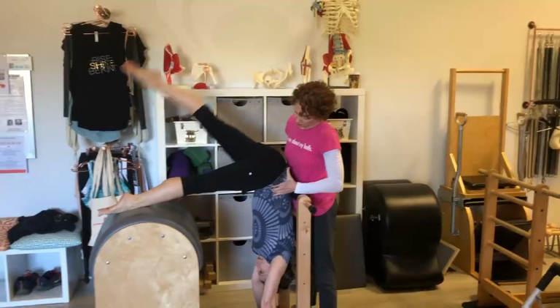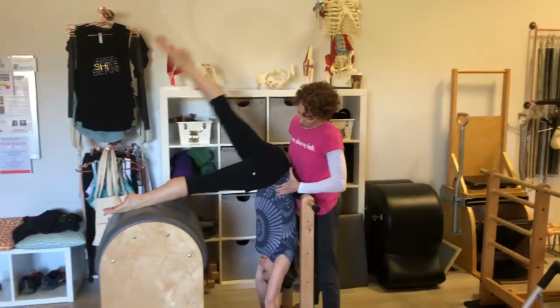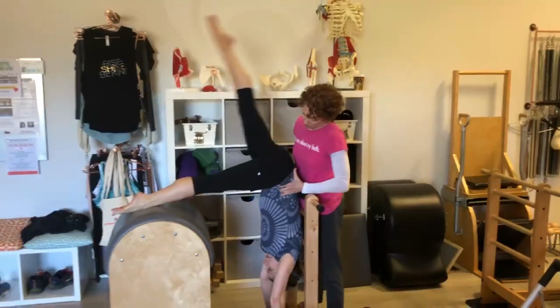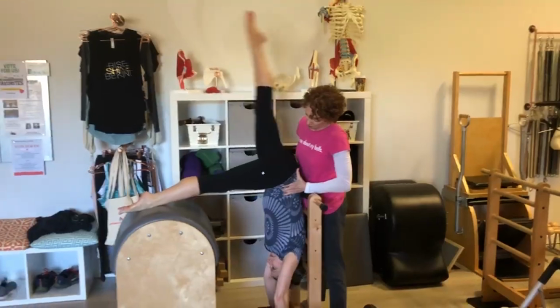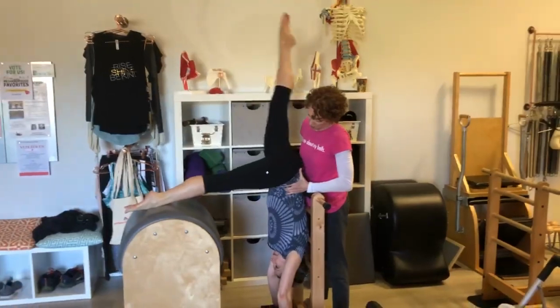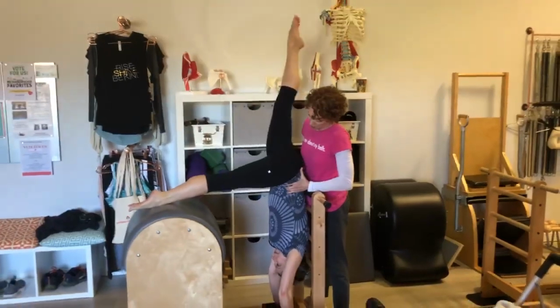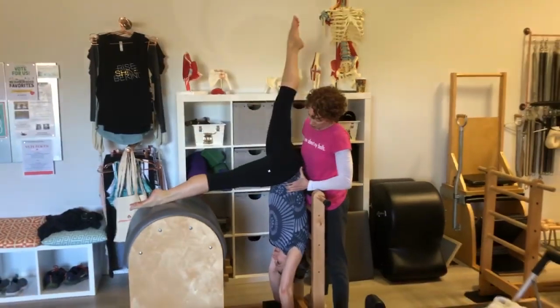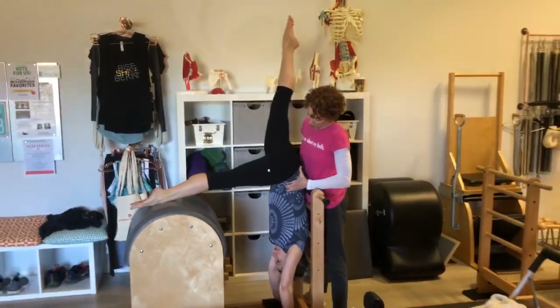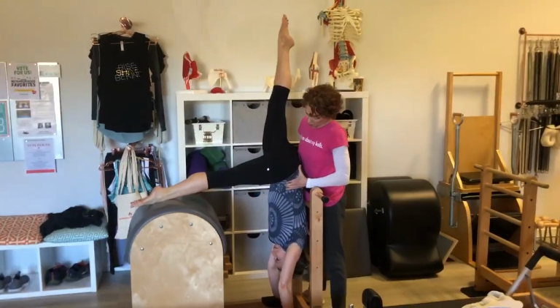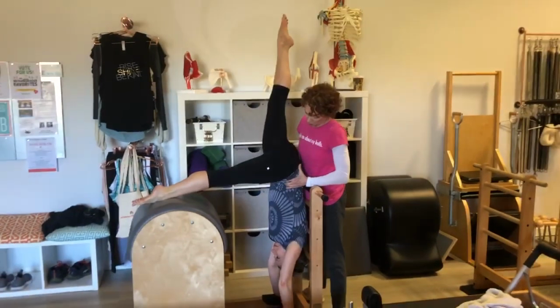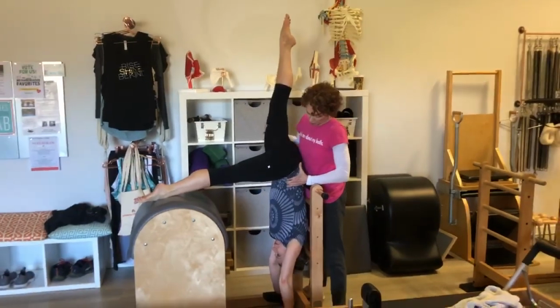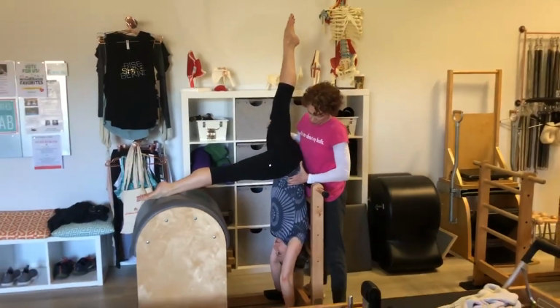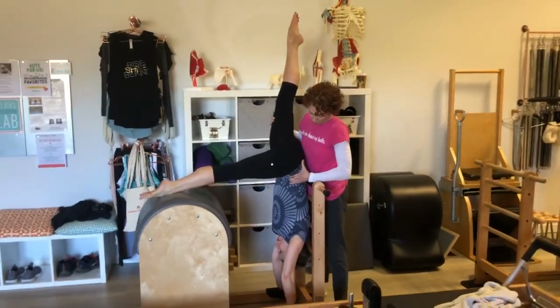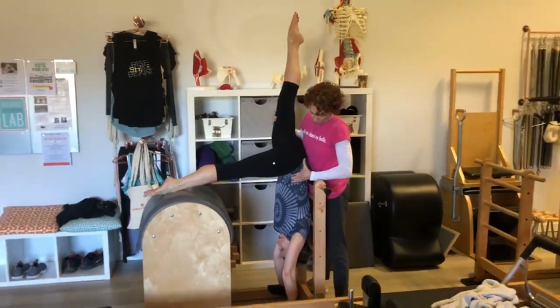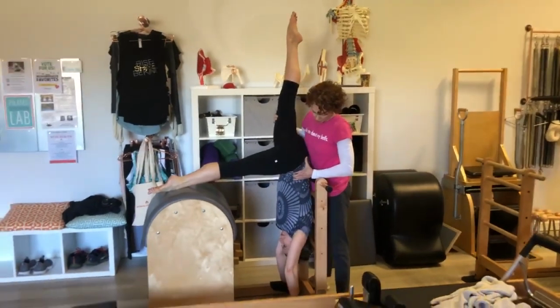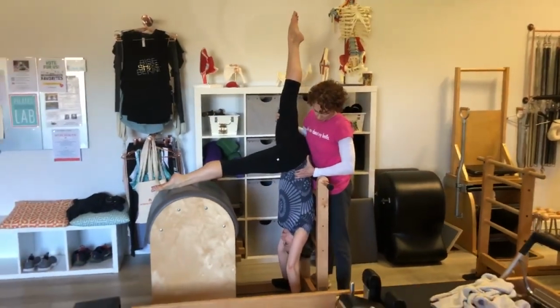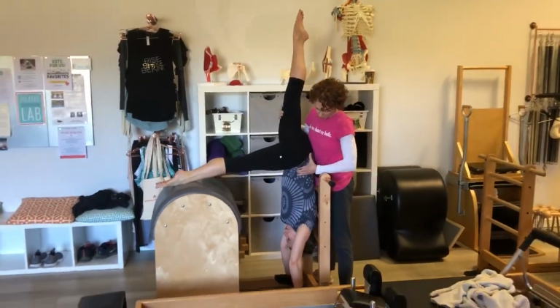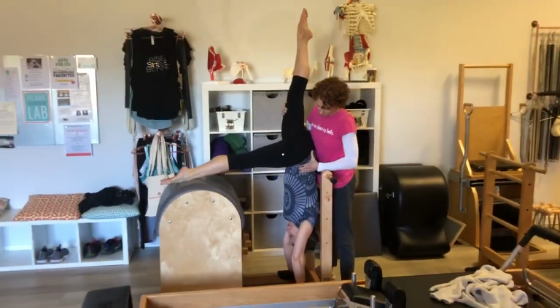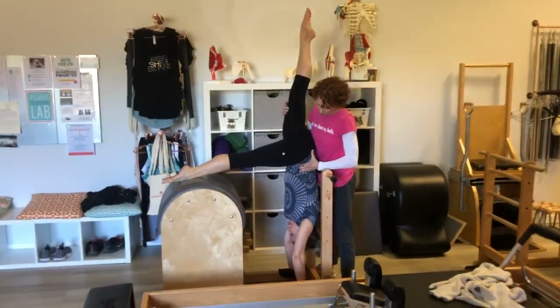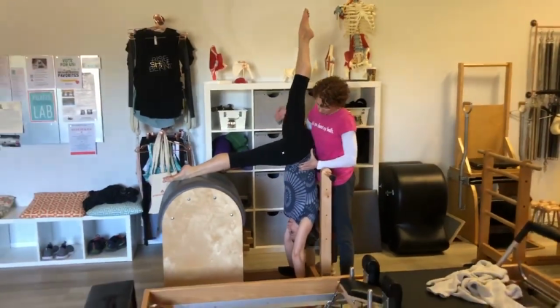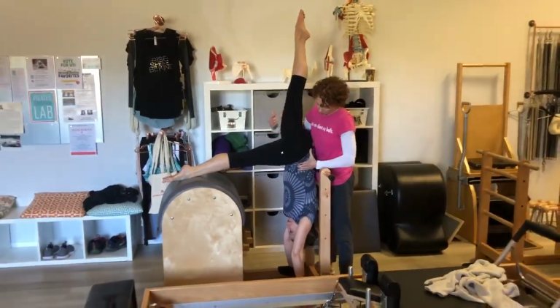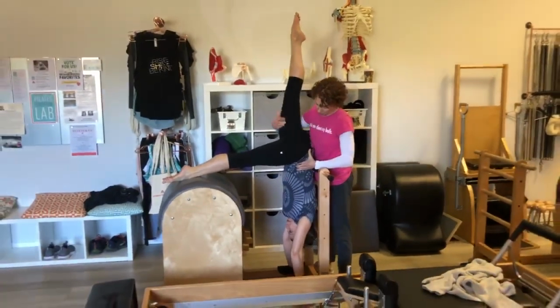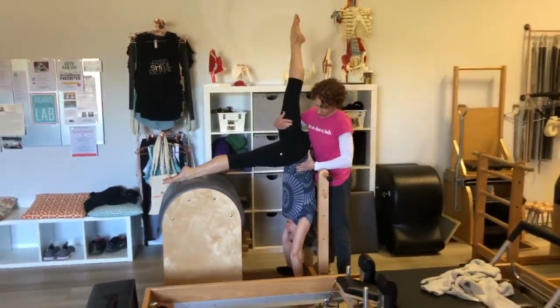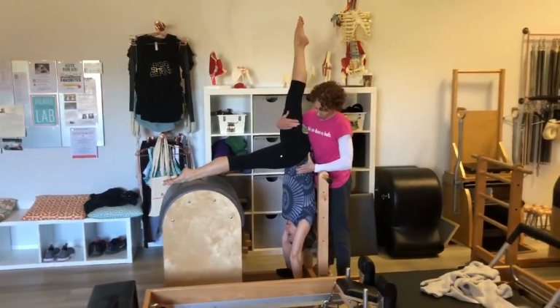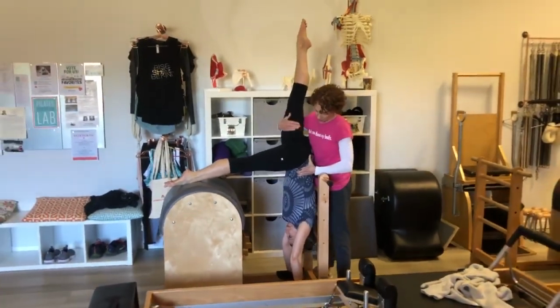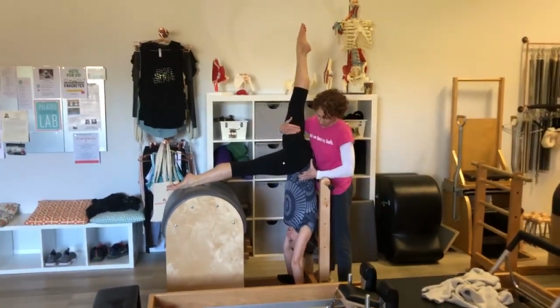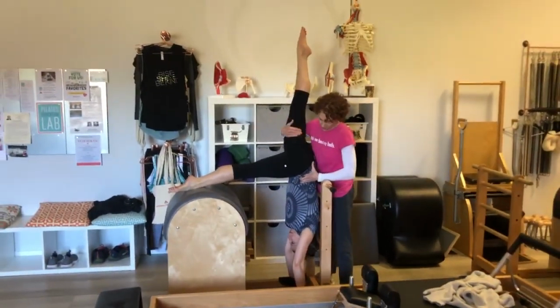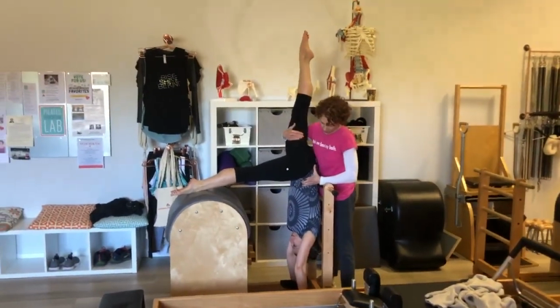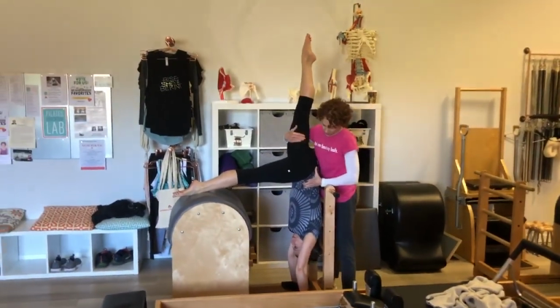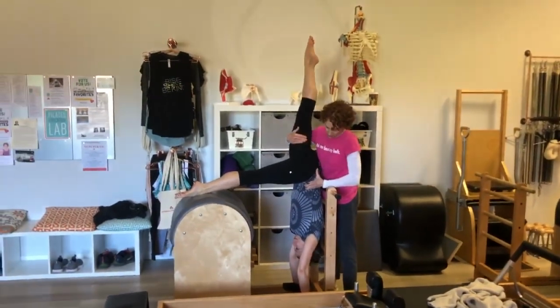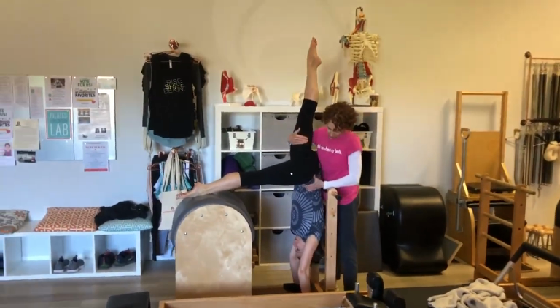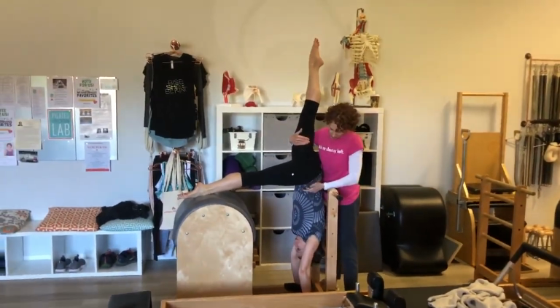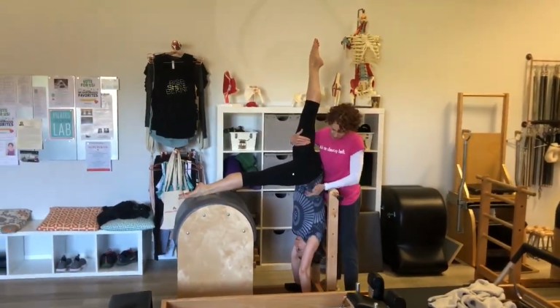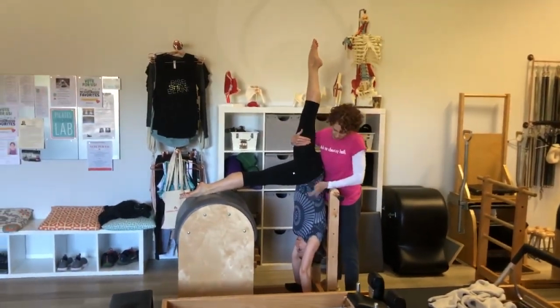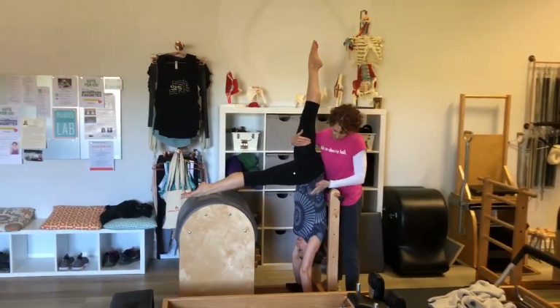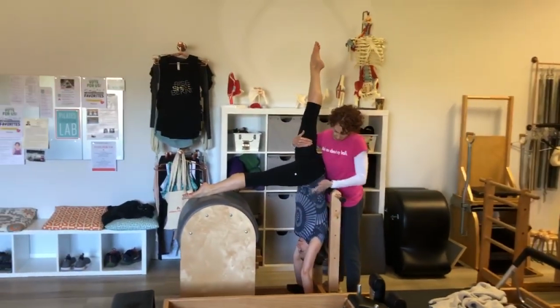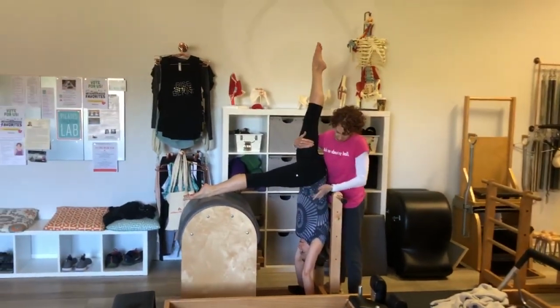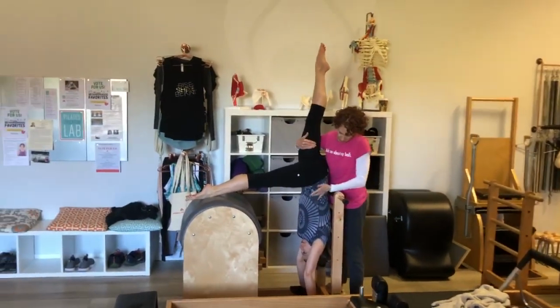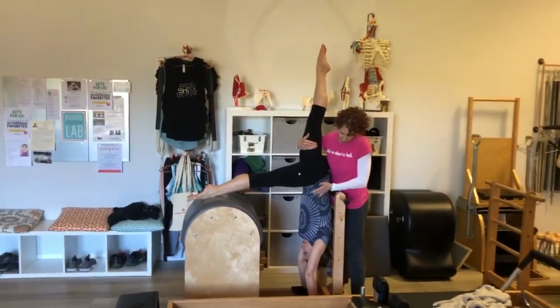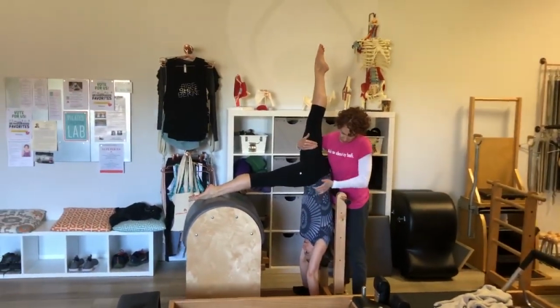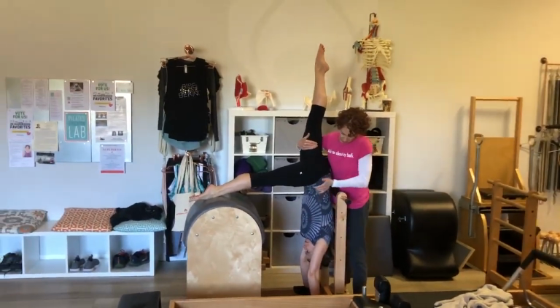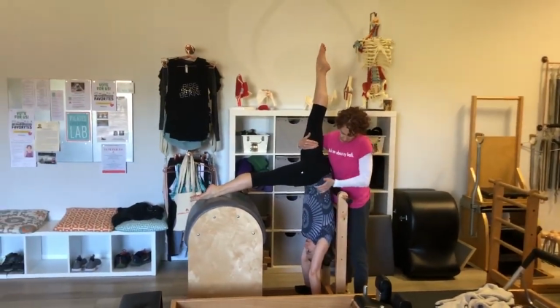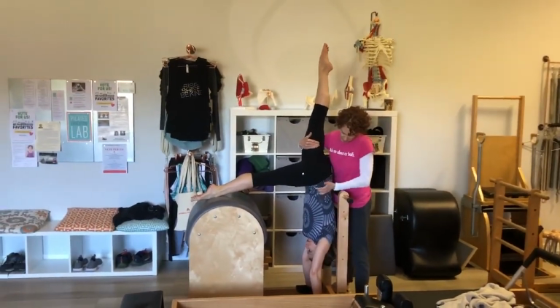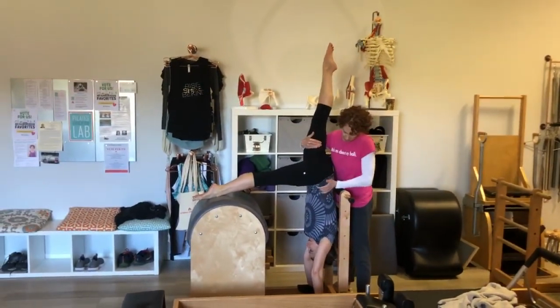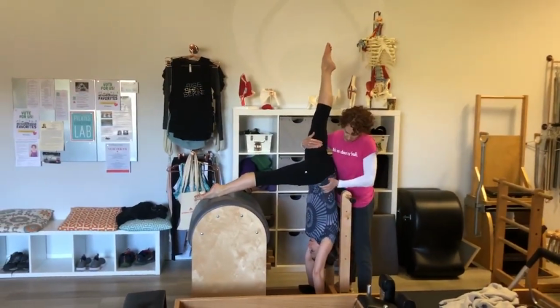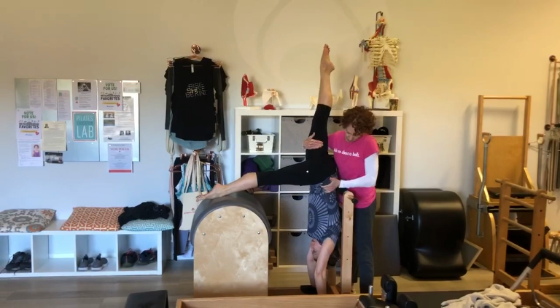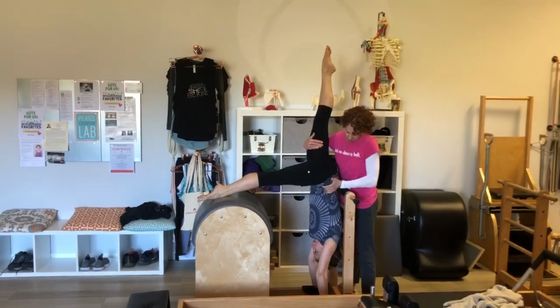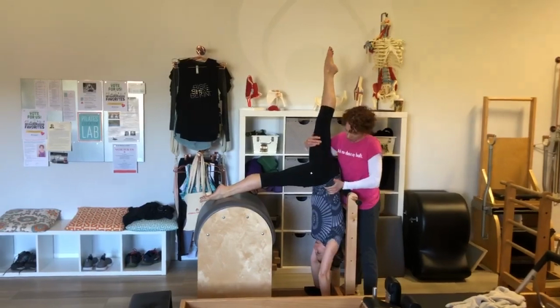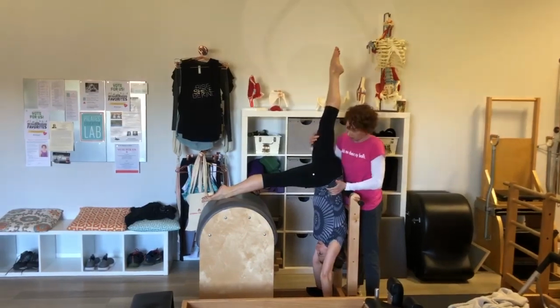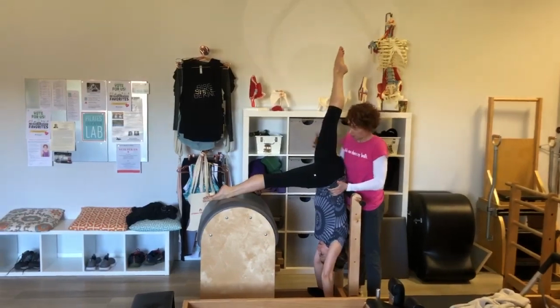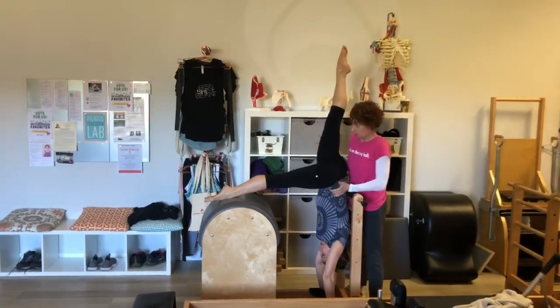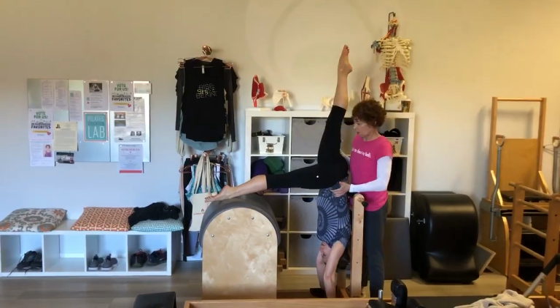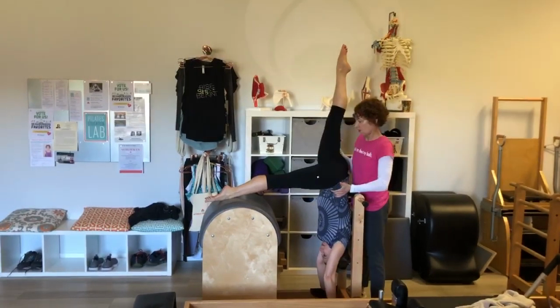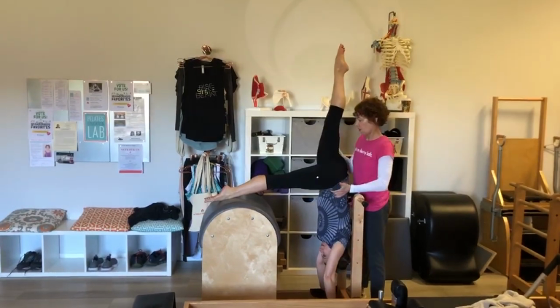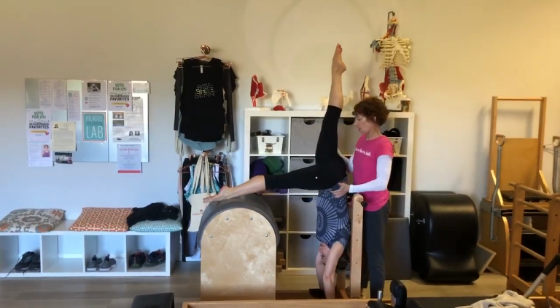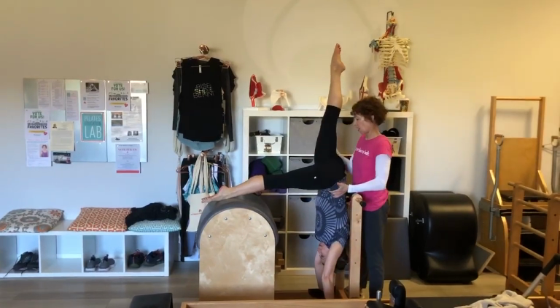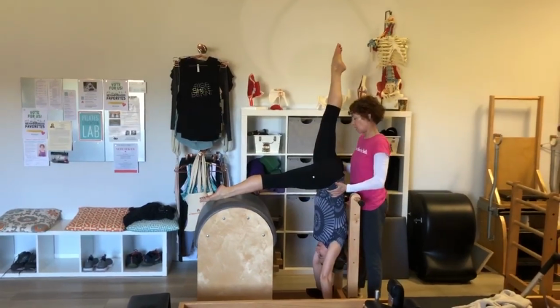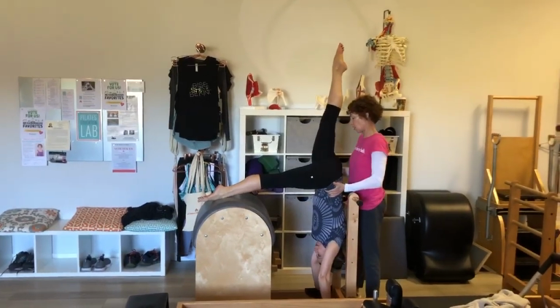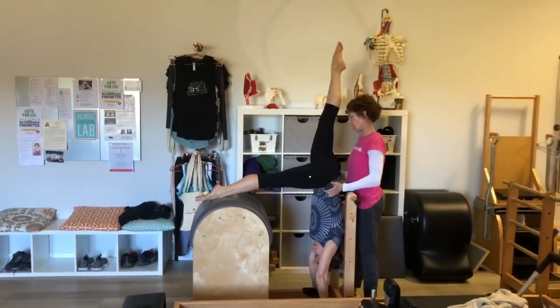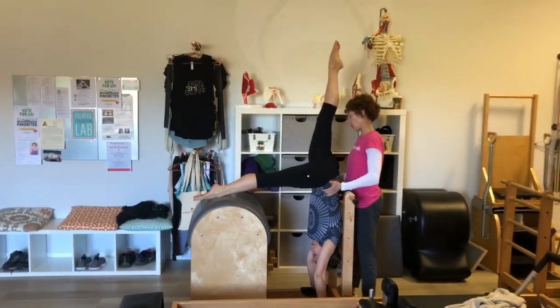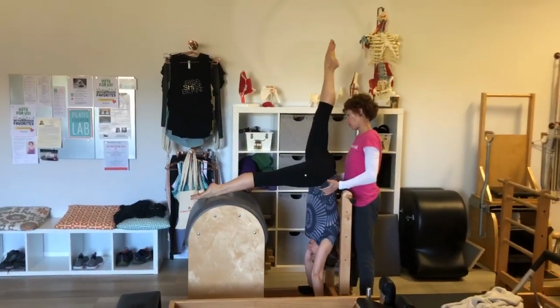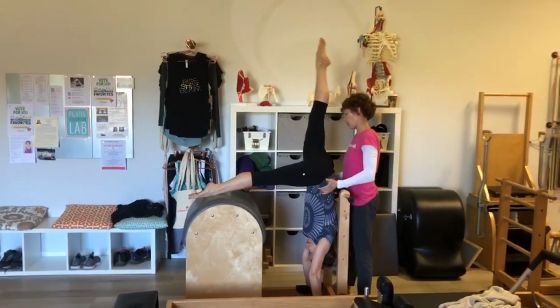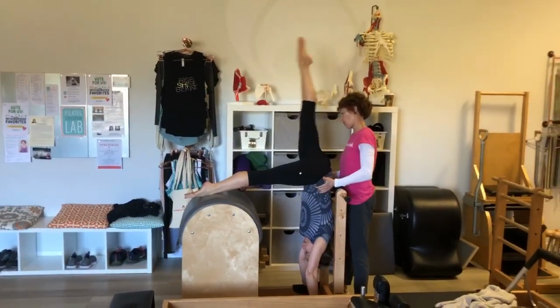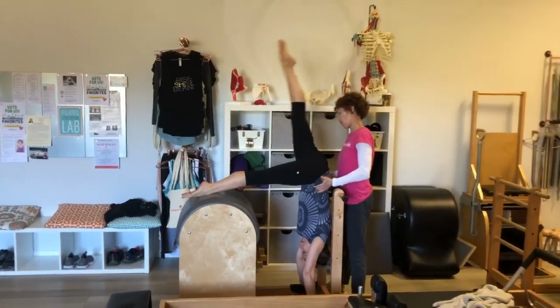Good. Just hold out for a moment. Feel the length out of it. This side has to keep. There you go. And then change sides.